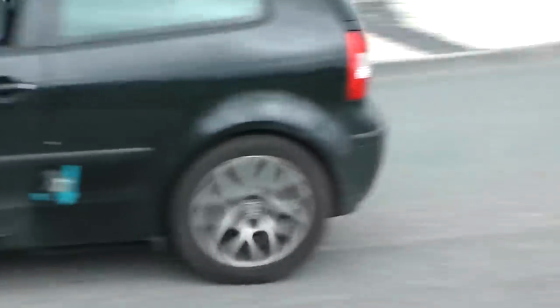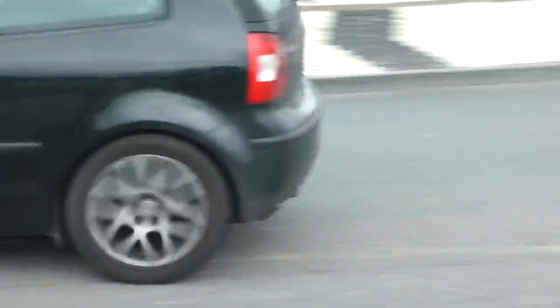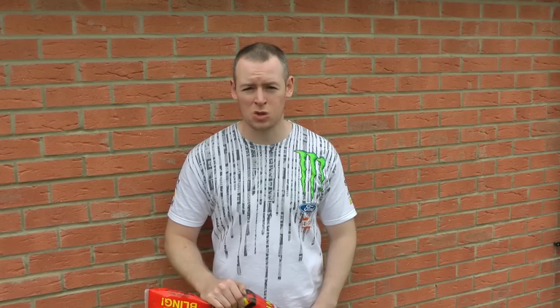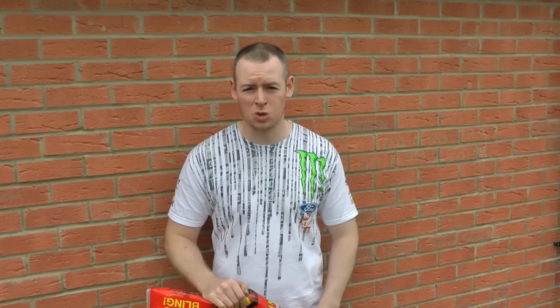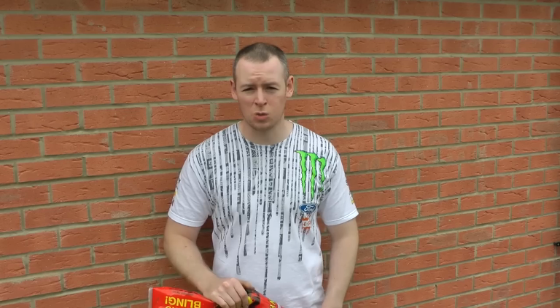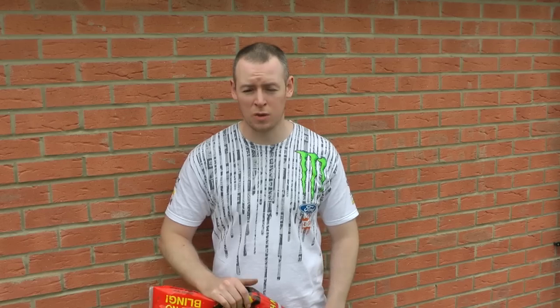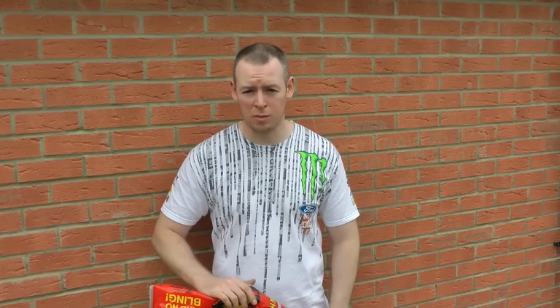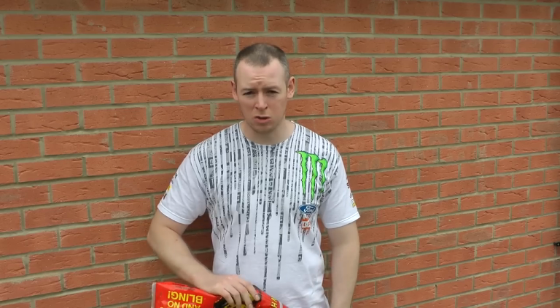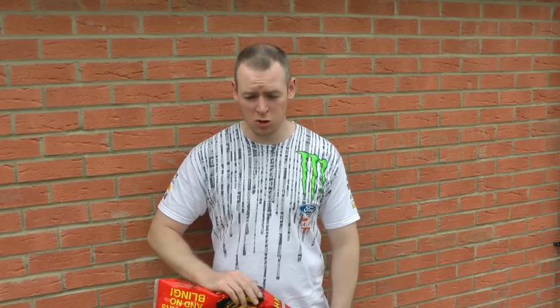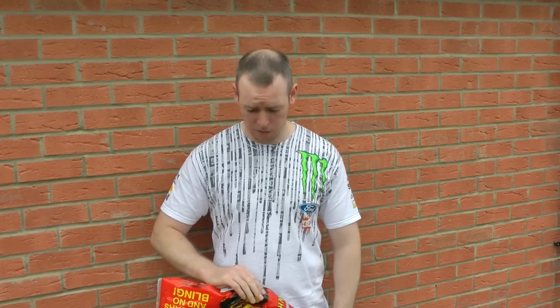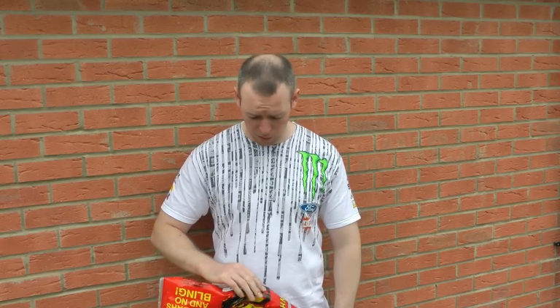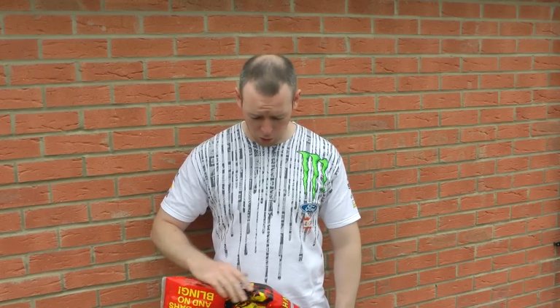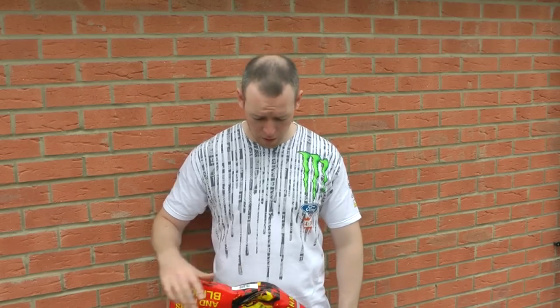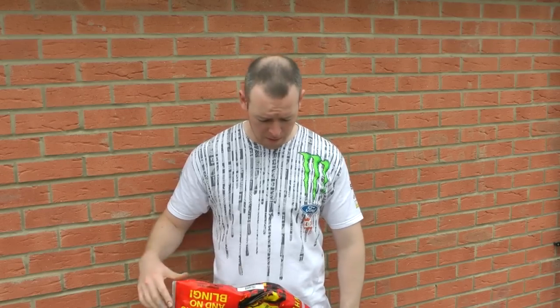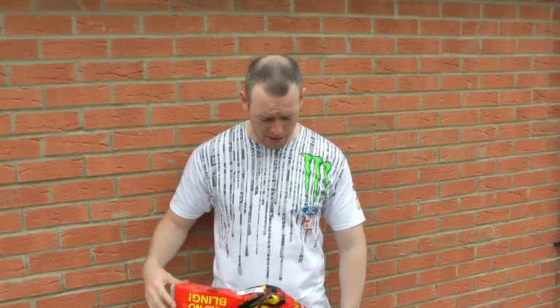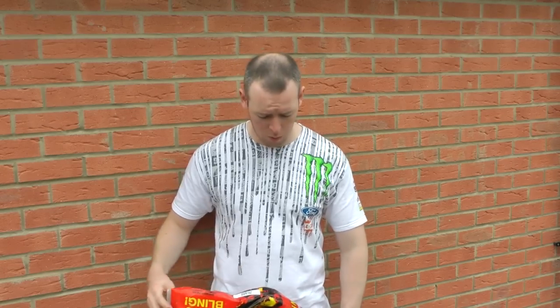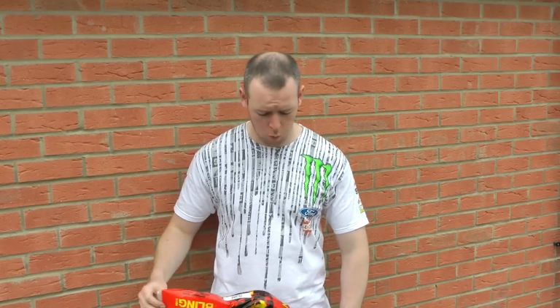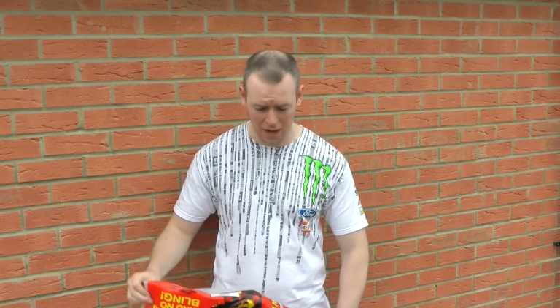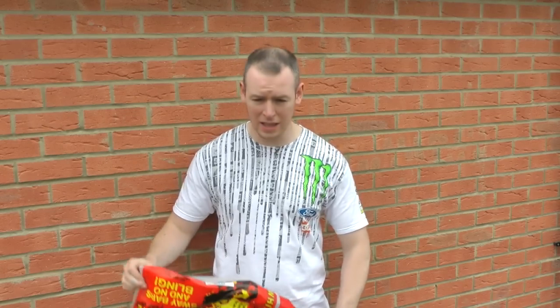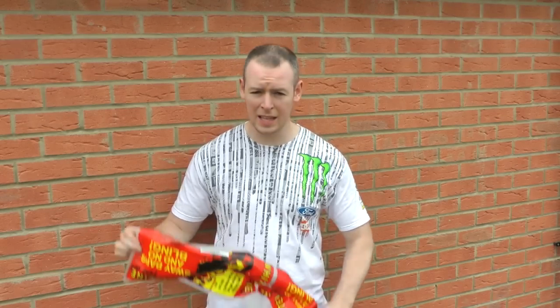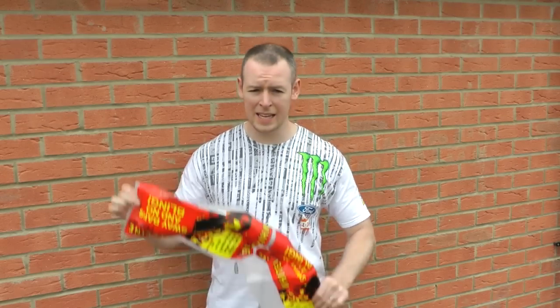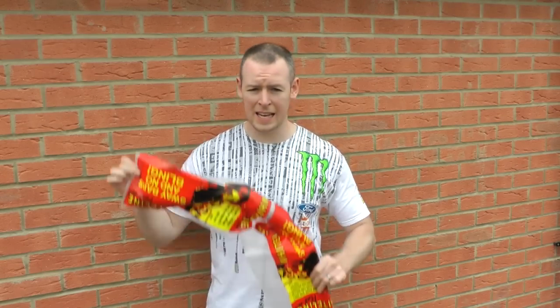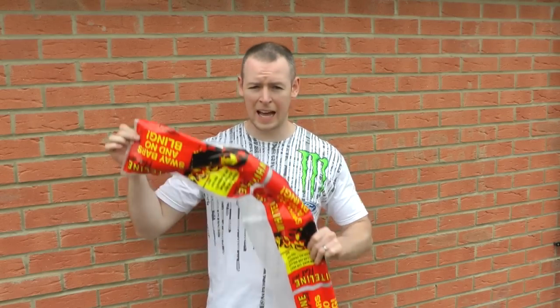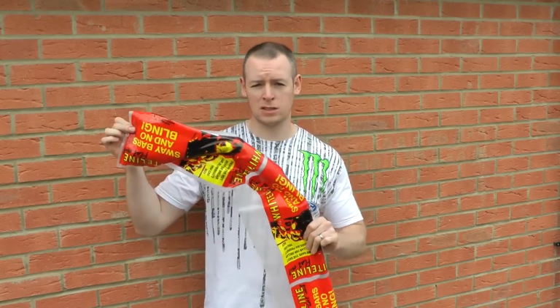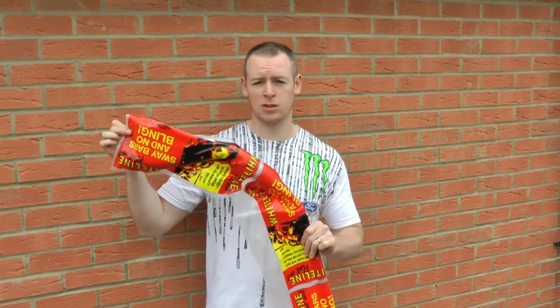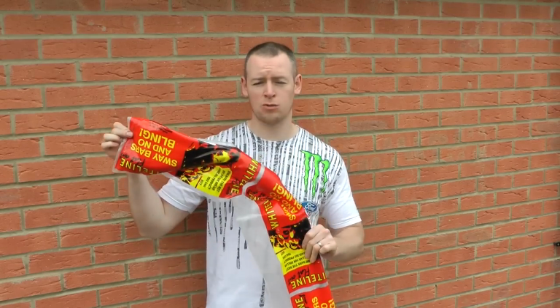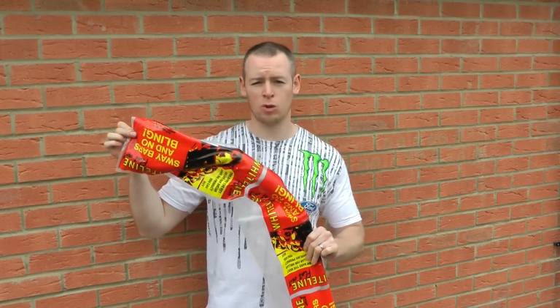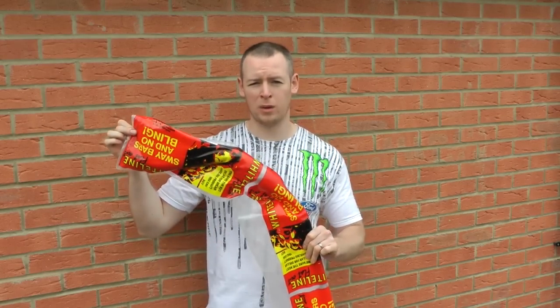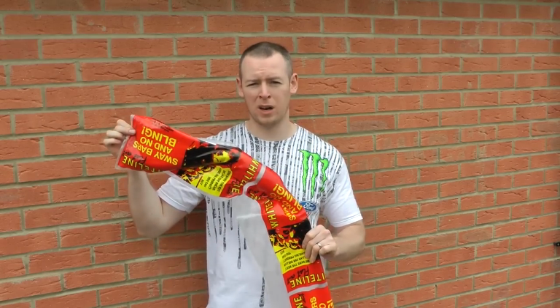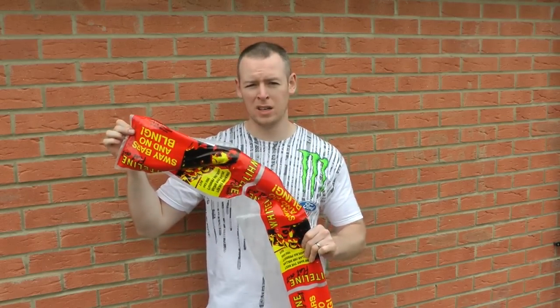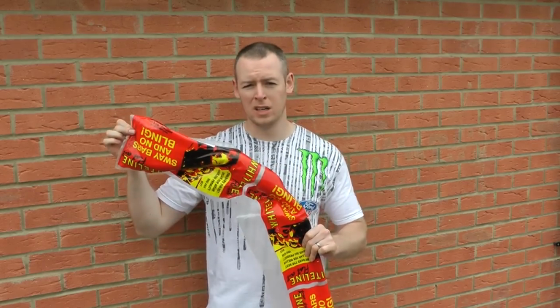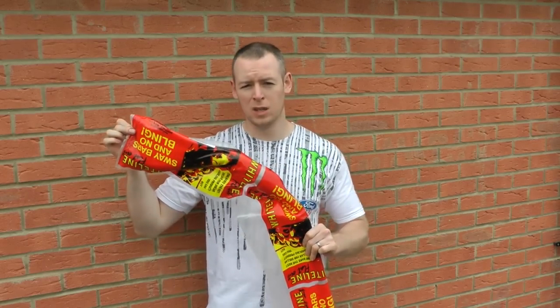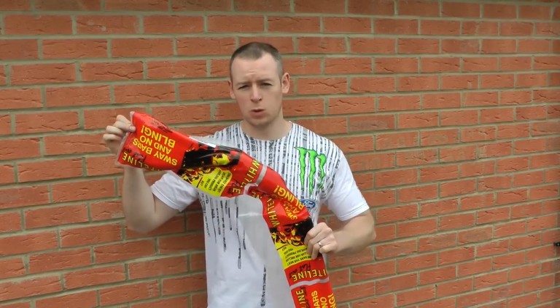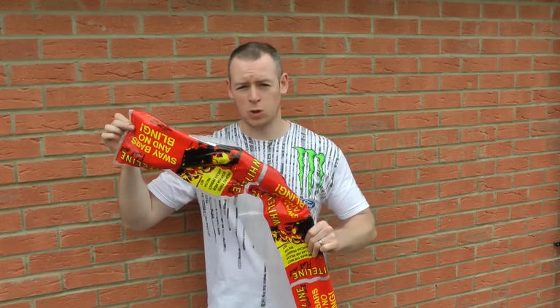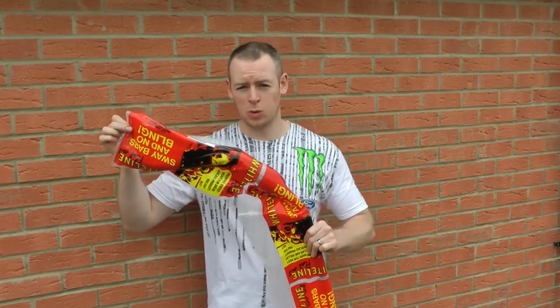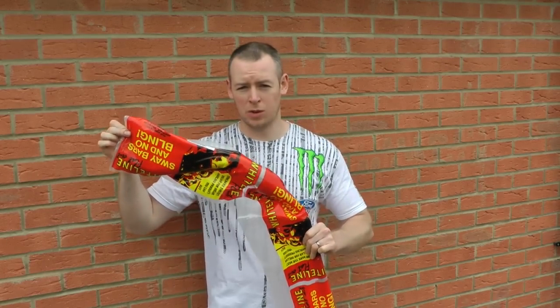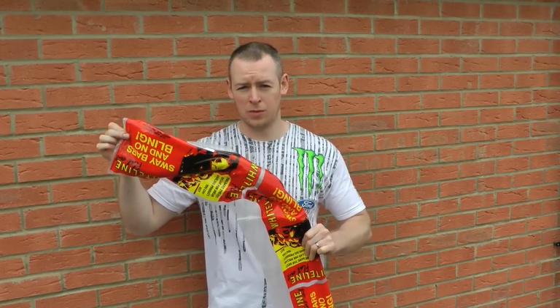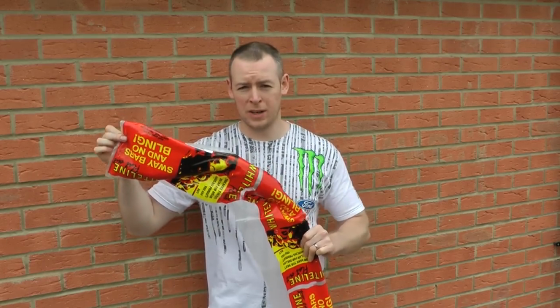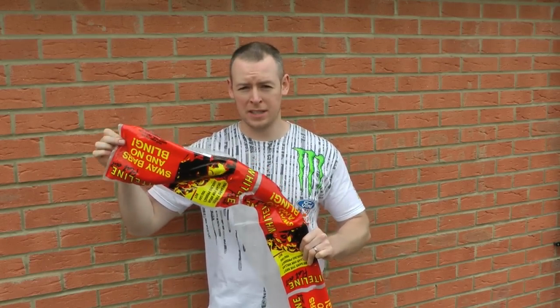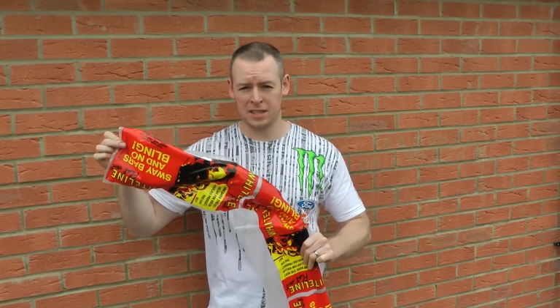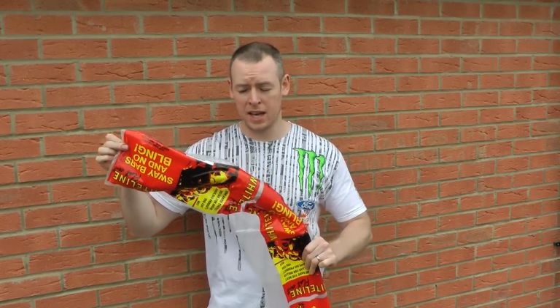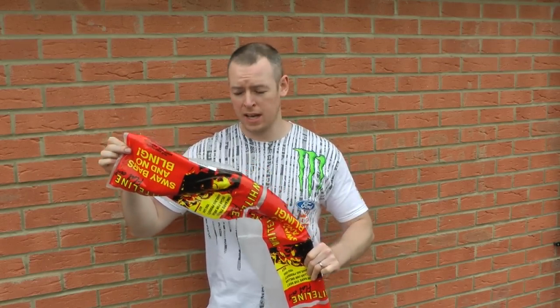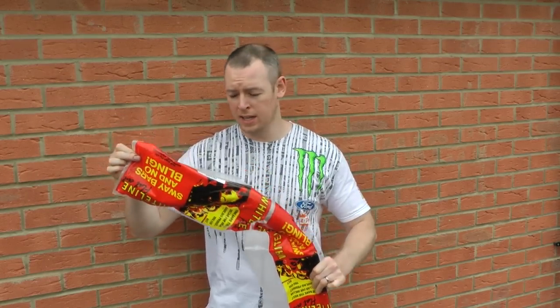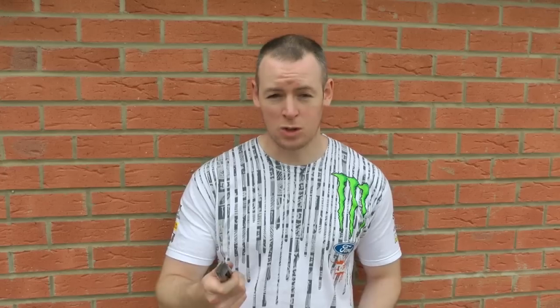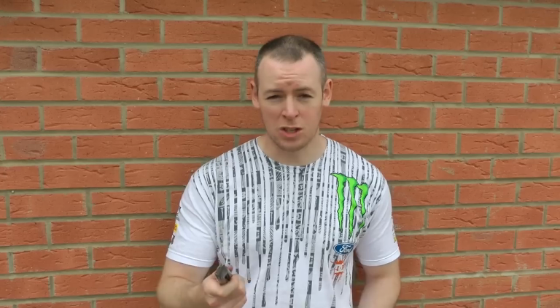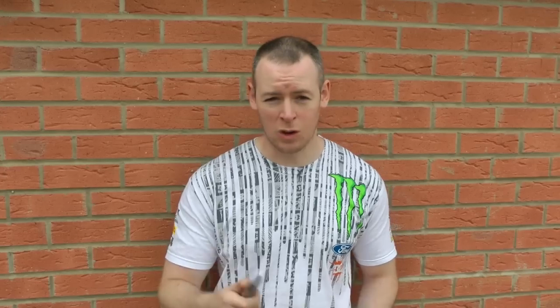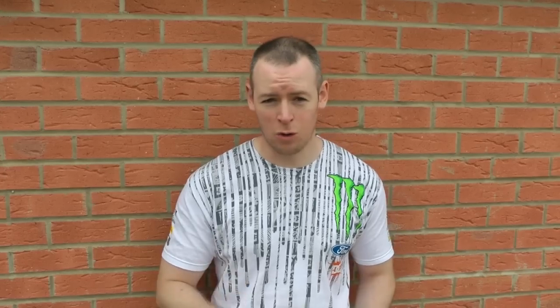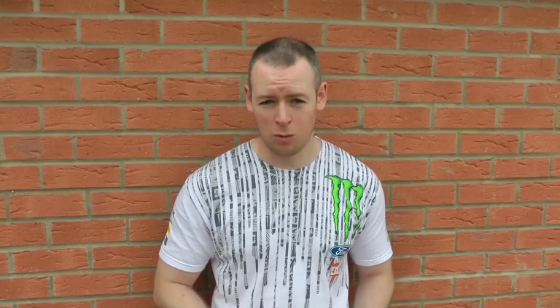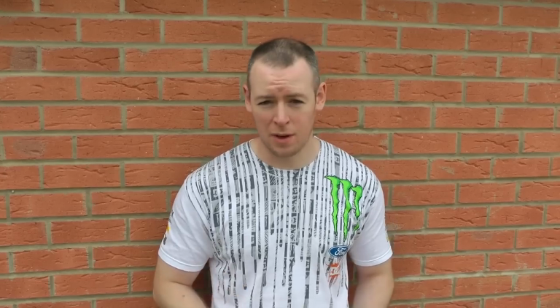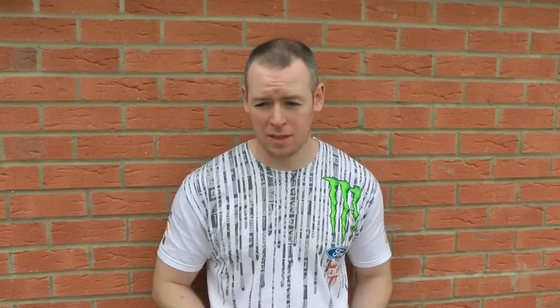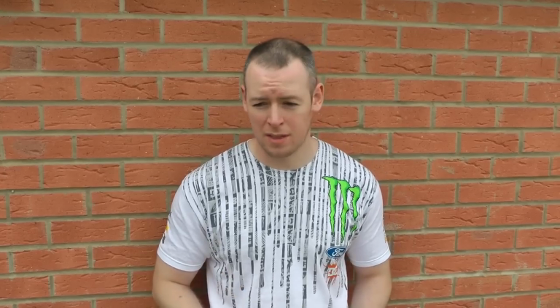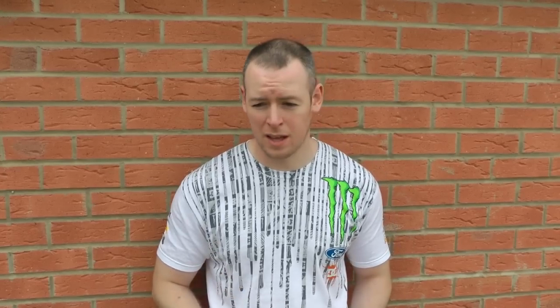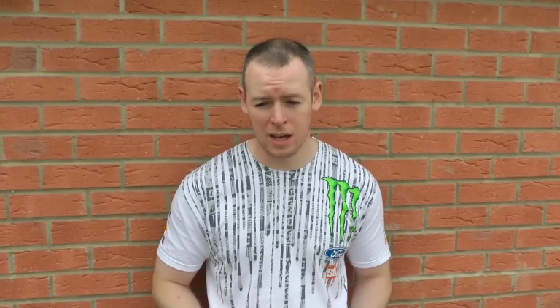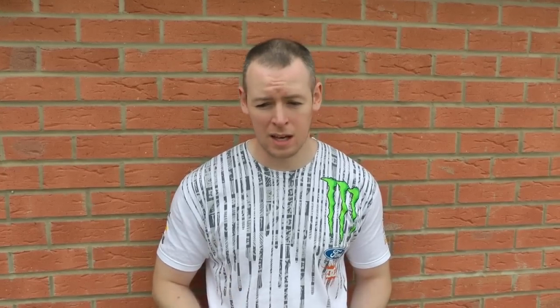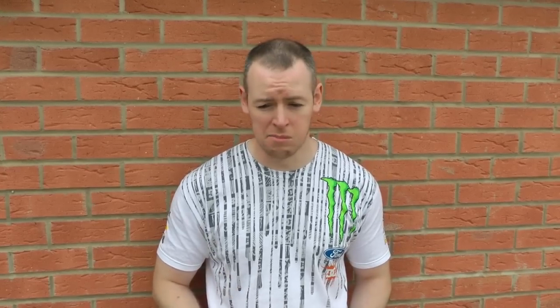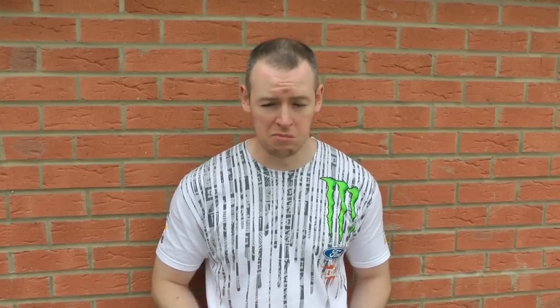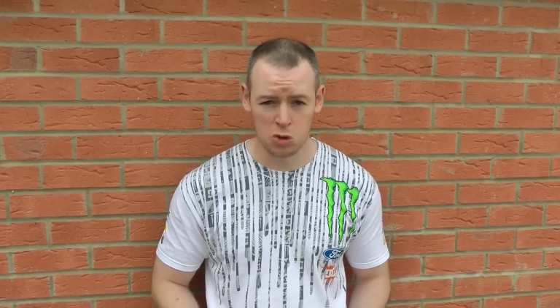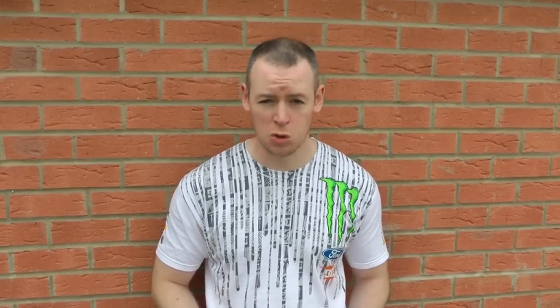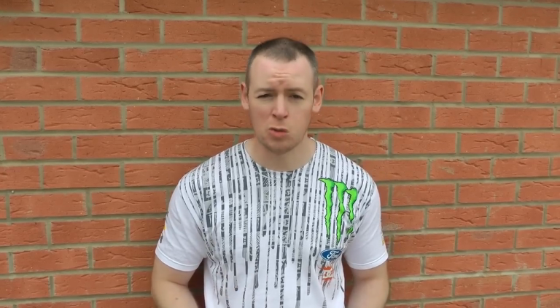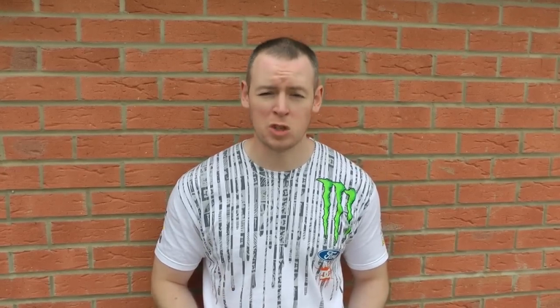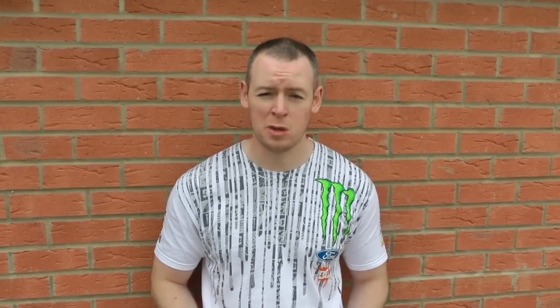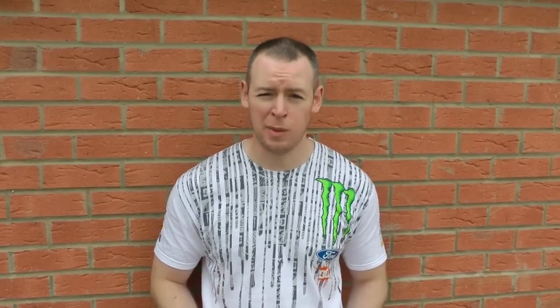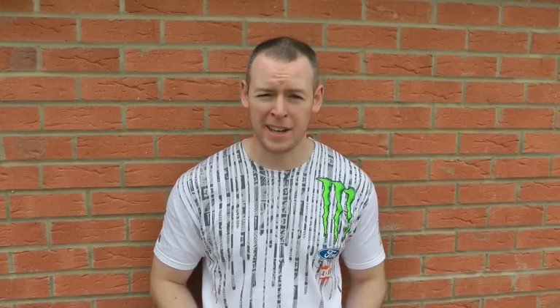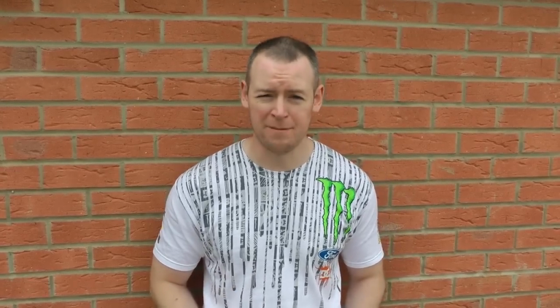So we've purchased for it a Whiteline anti-roll bar, which we're going to fit today. We'll start off with showing you what's in the packet.